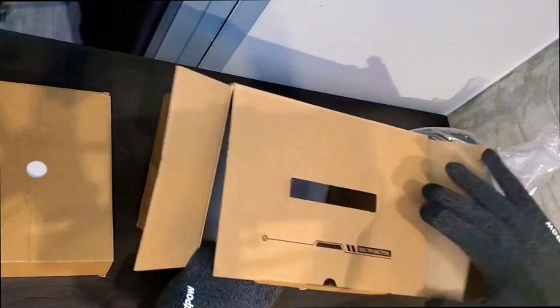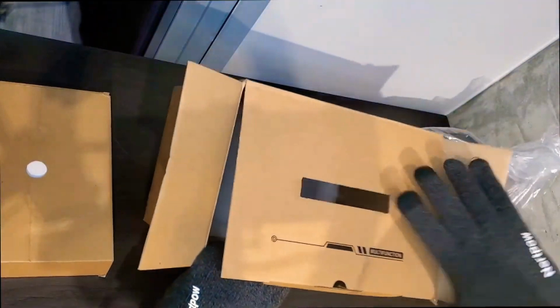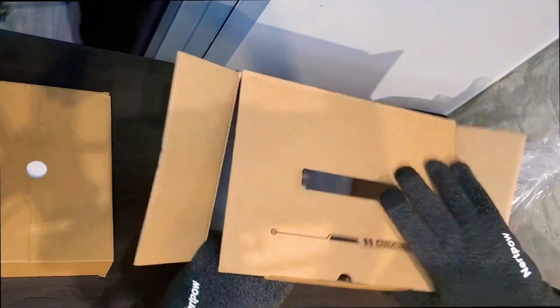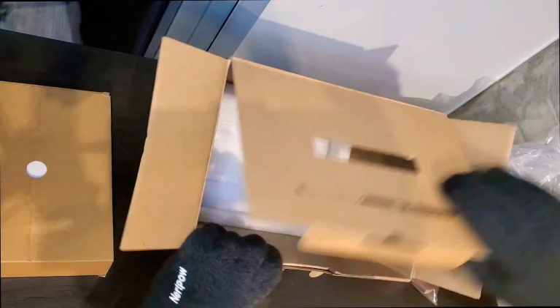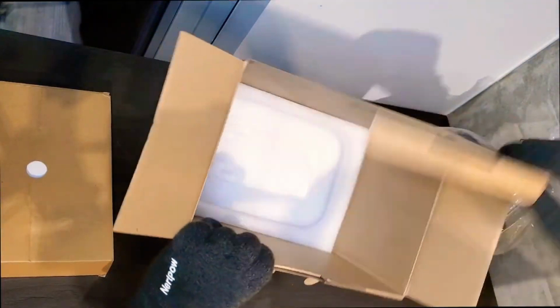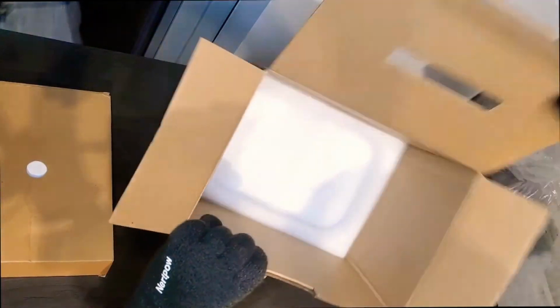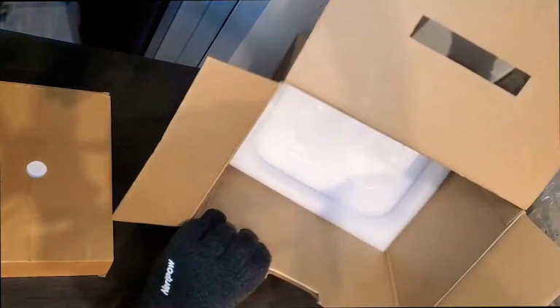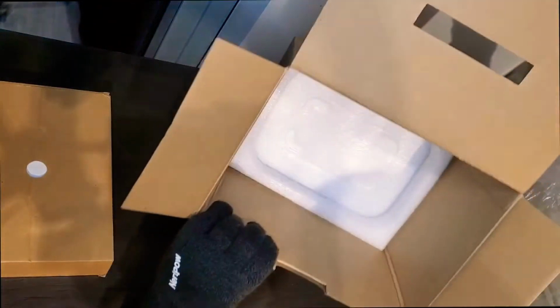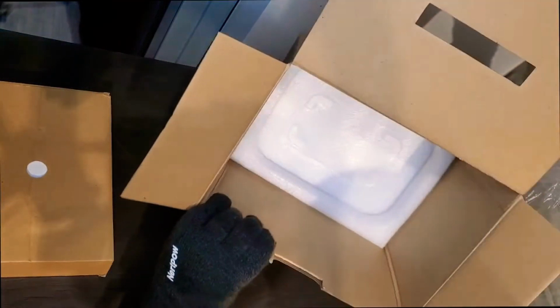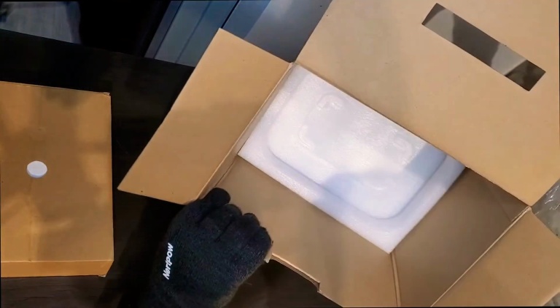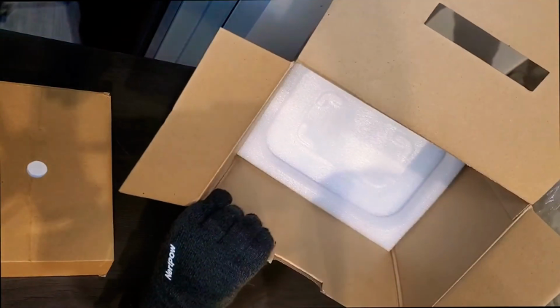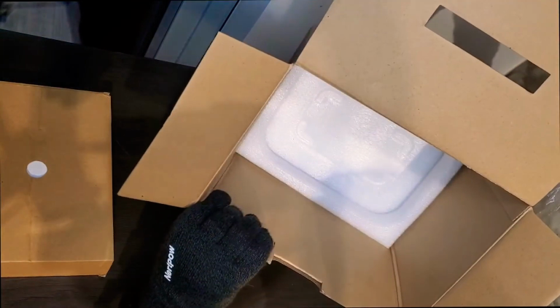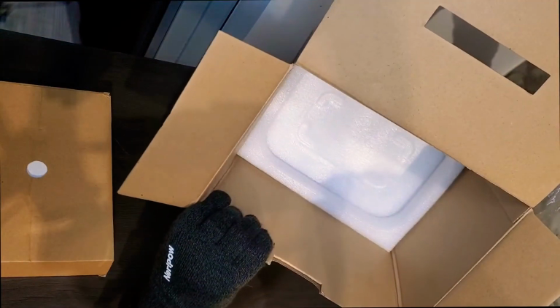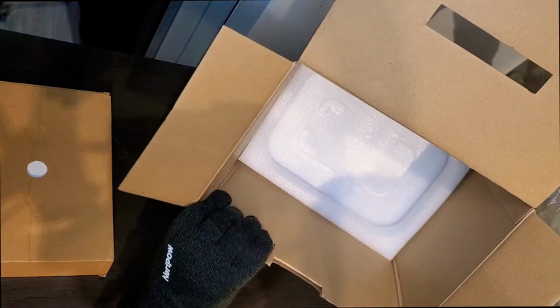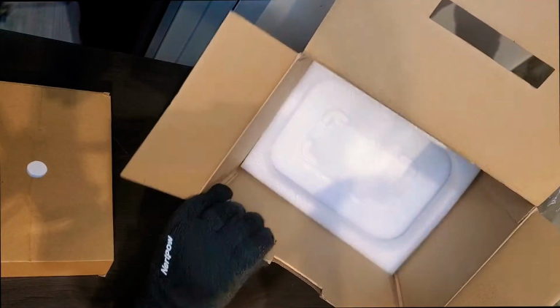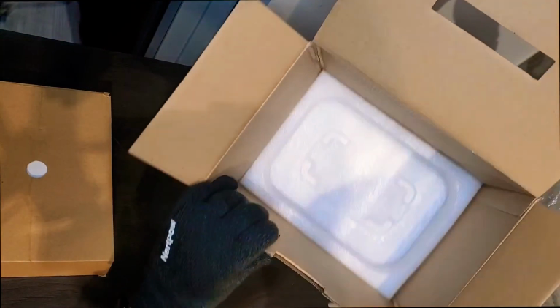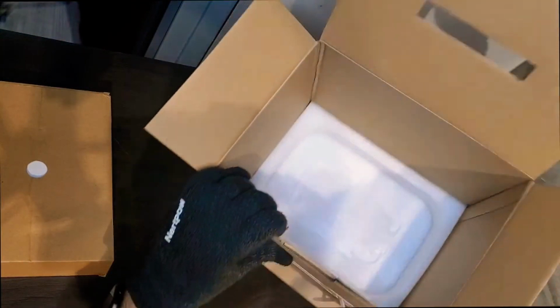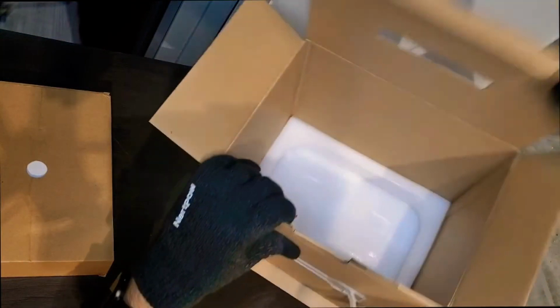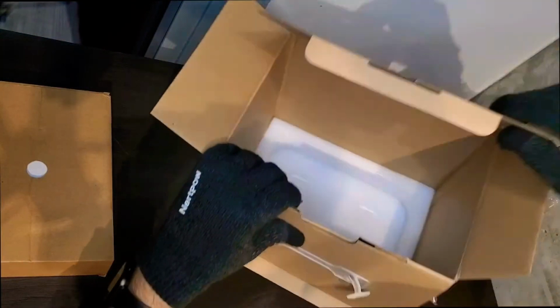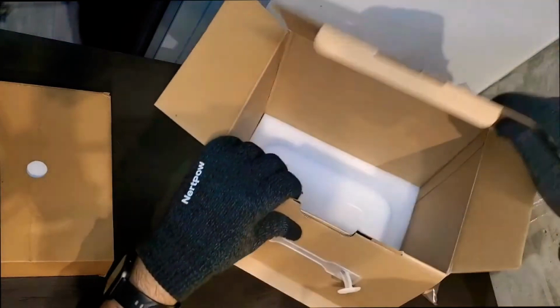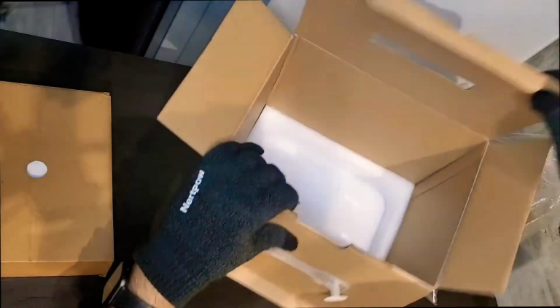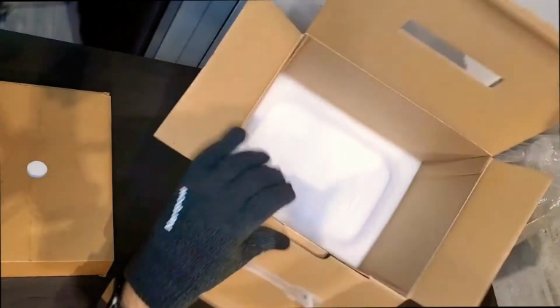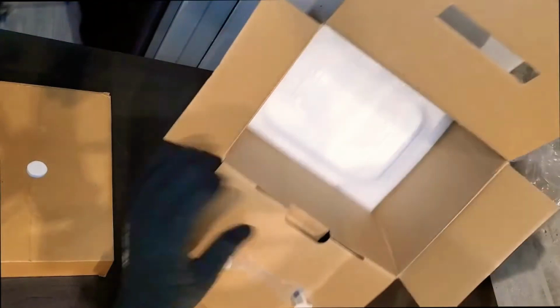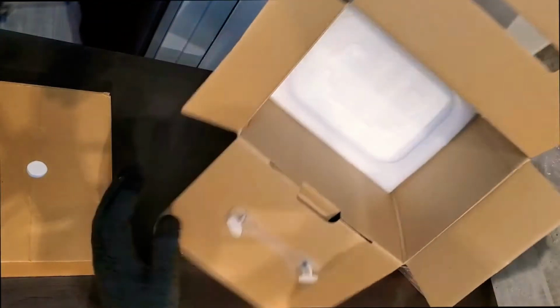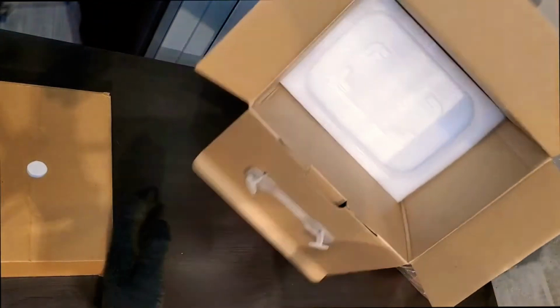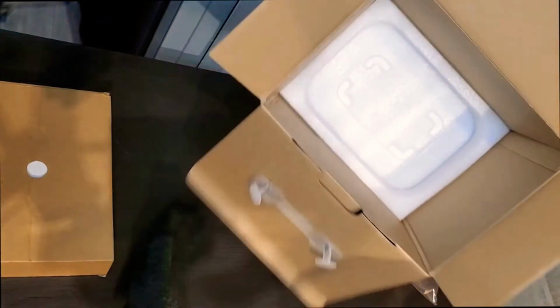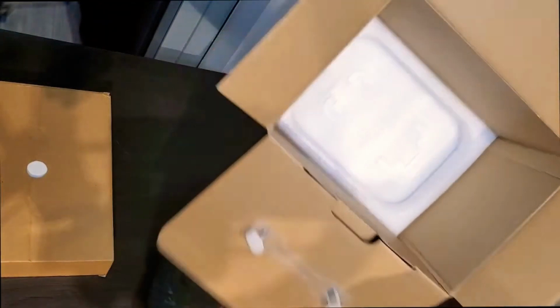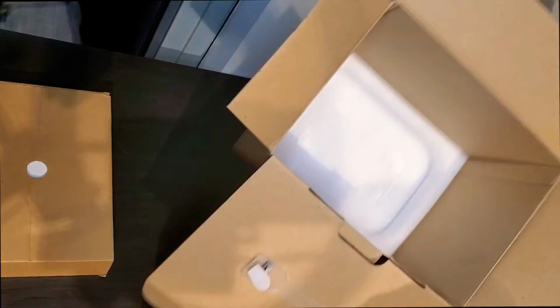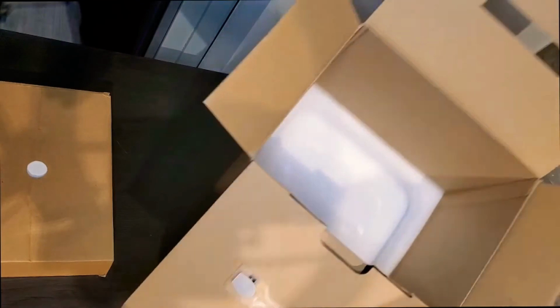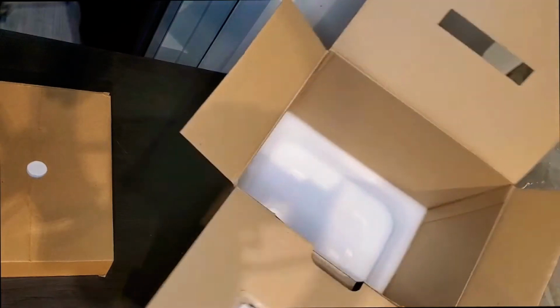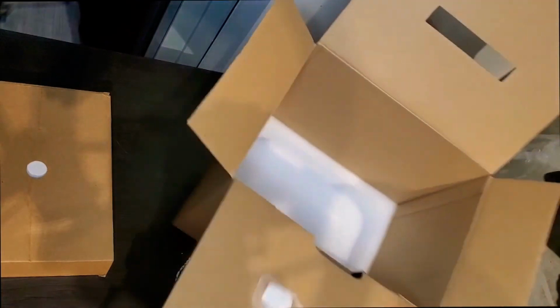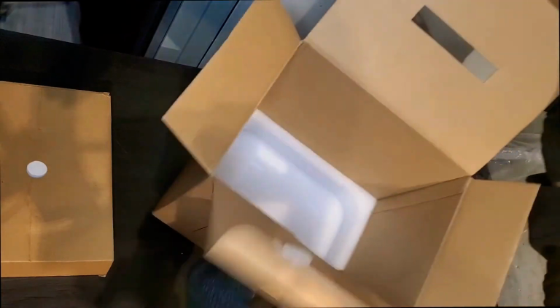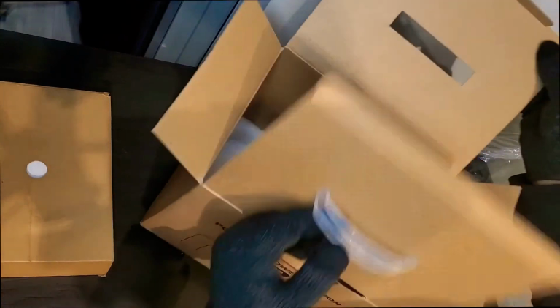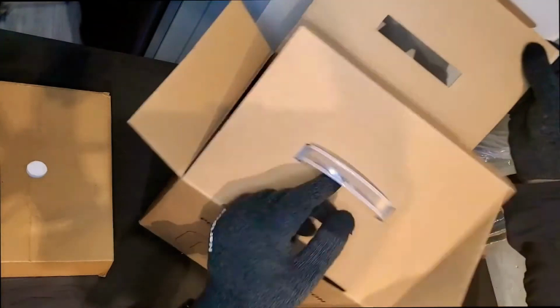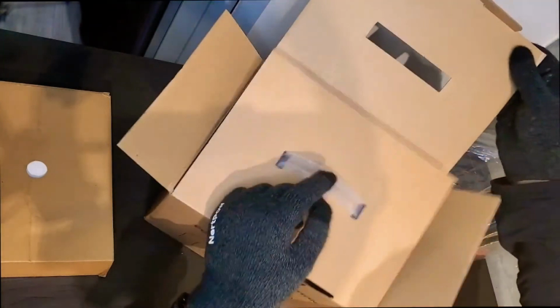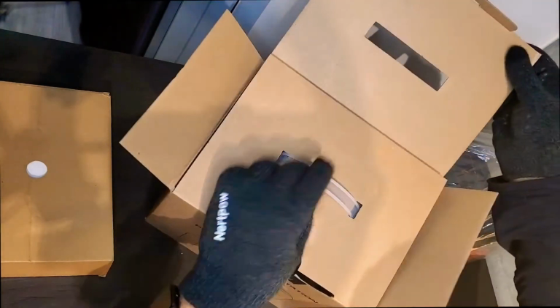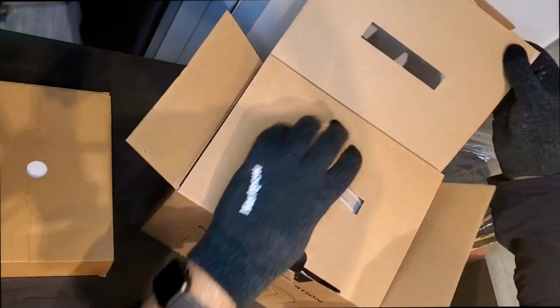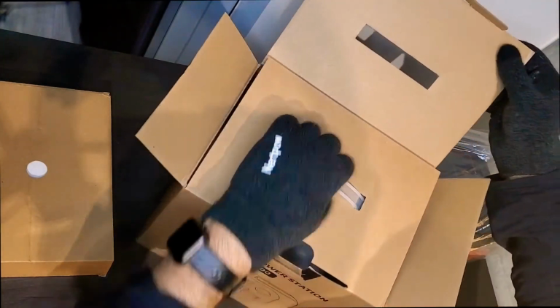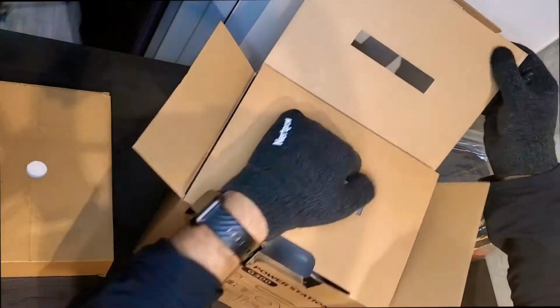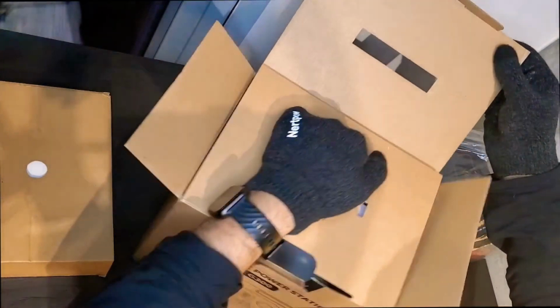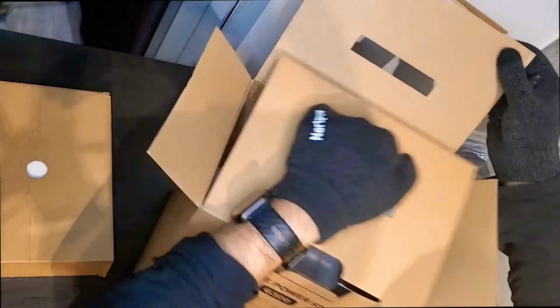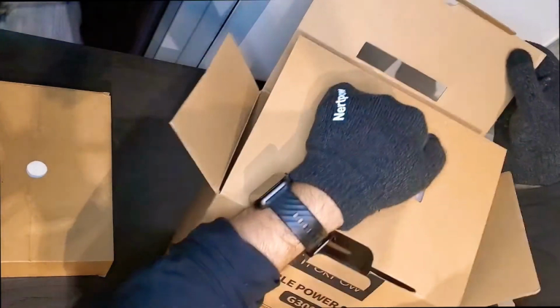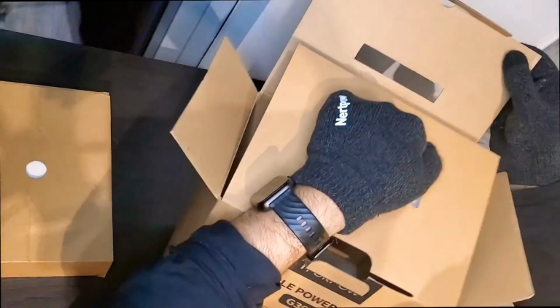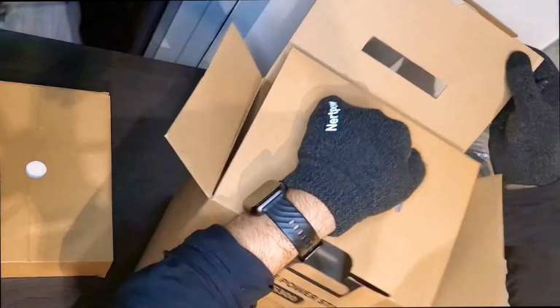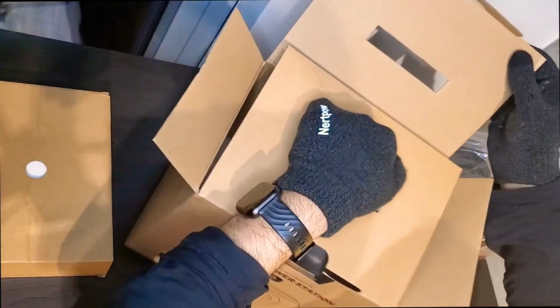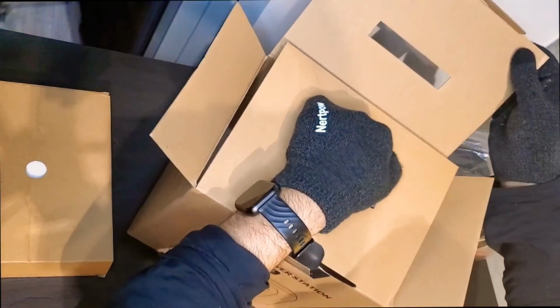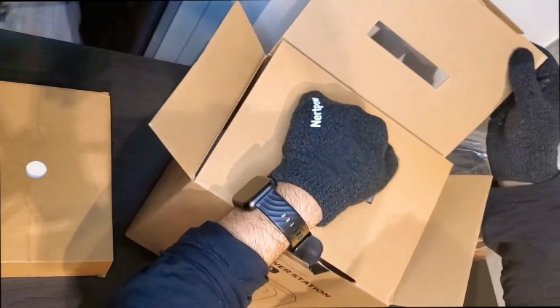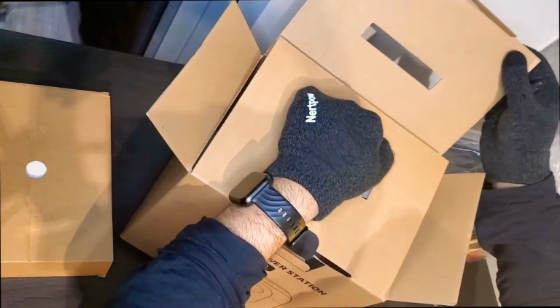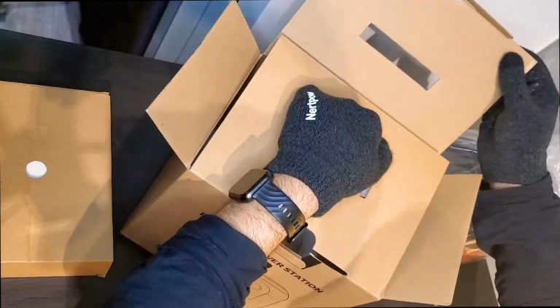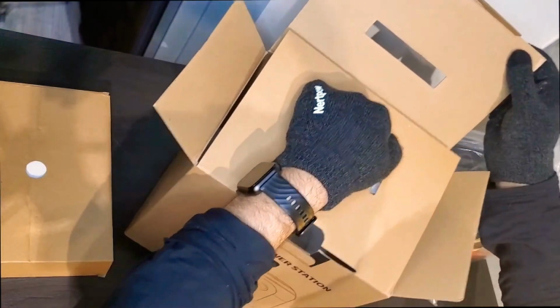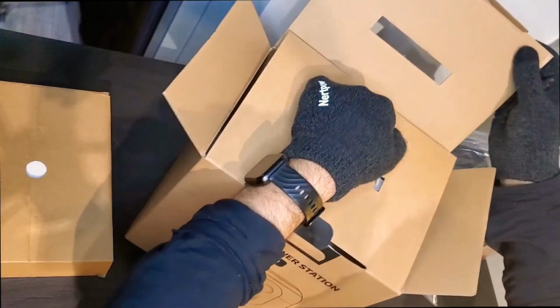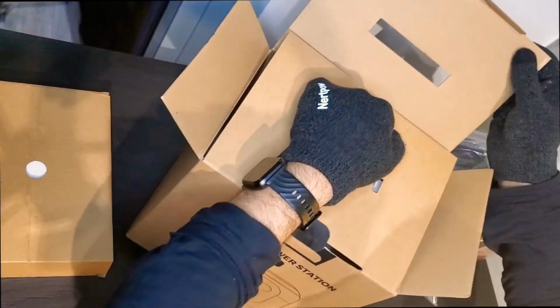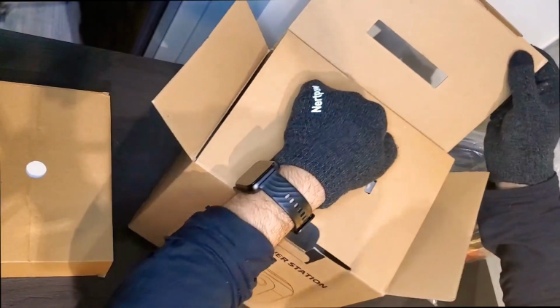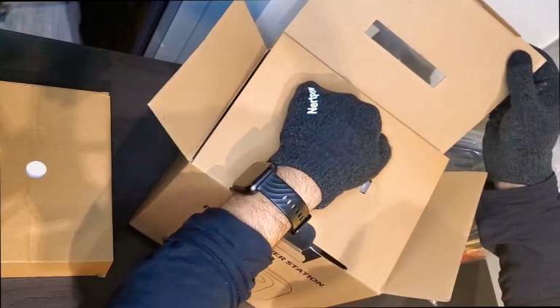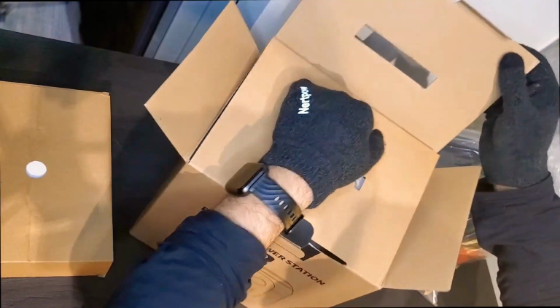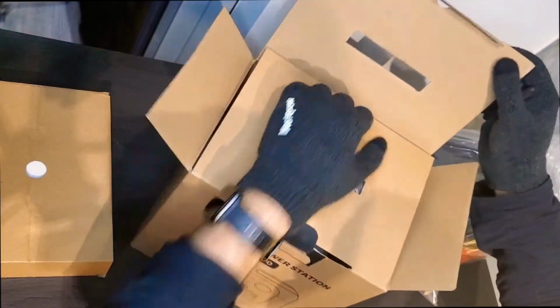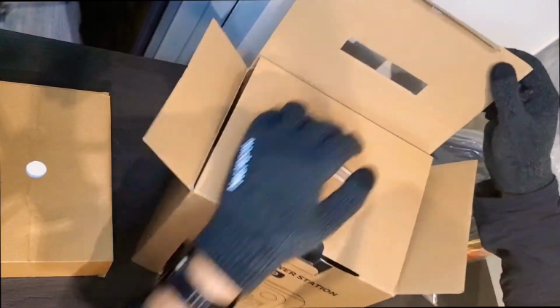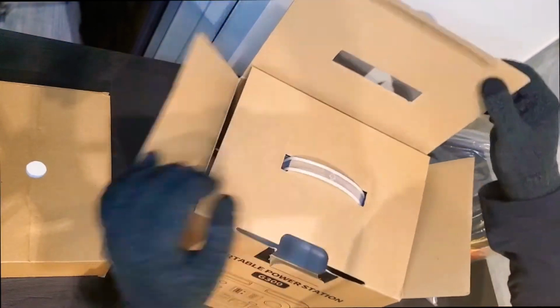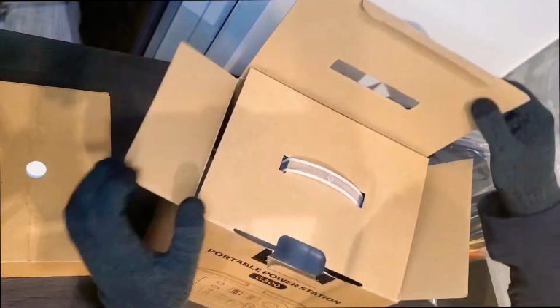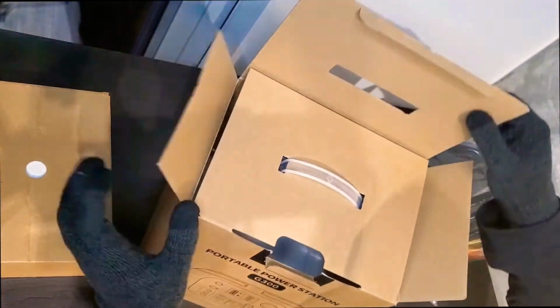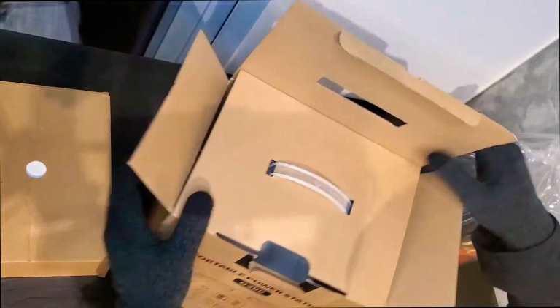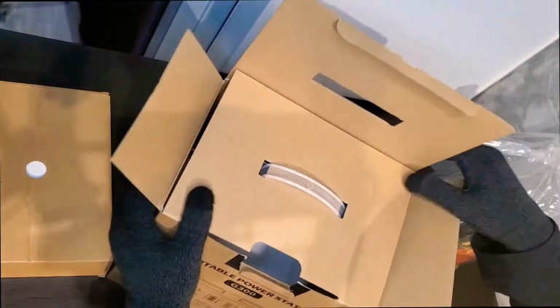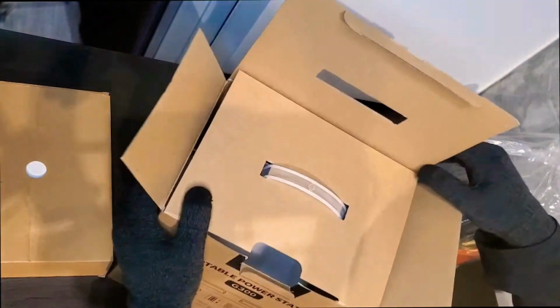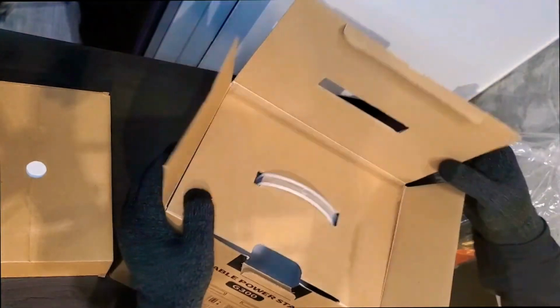There's nothing else in the box except this. It's a very nice box with a nice handle so you can carry it easily.